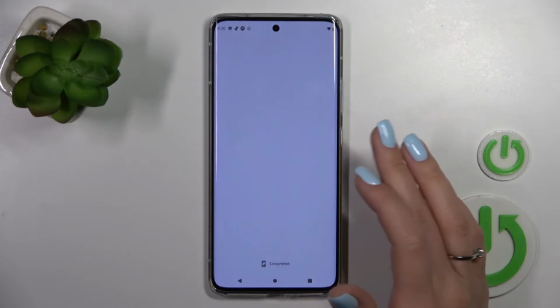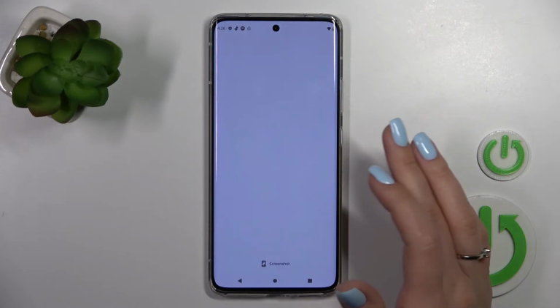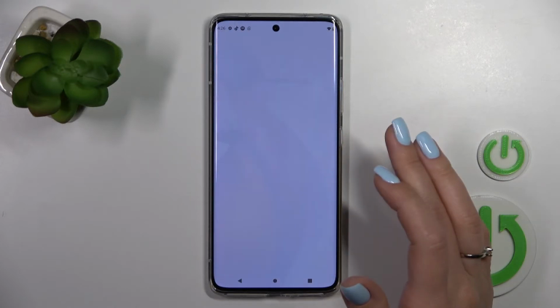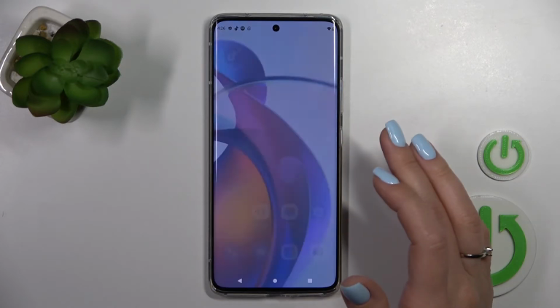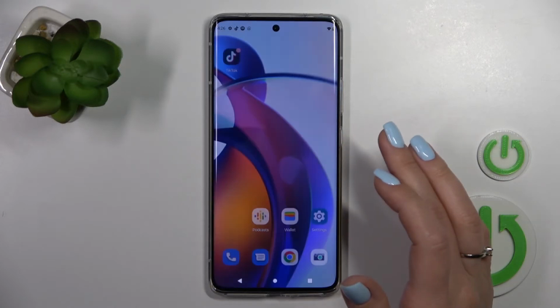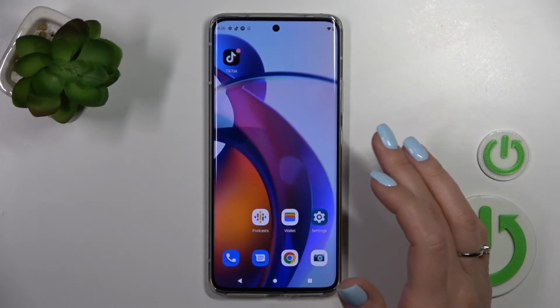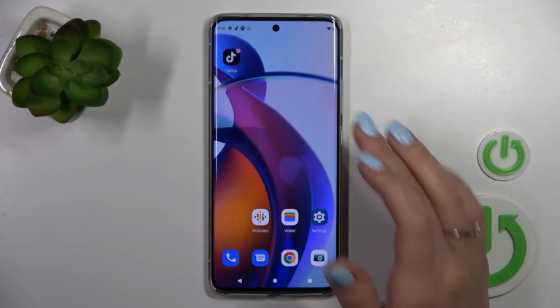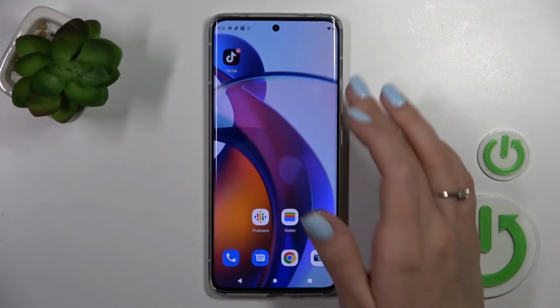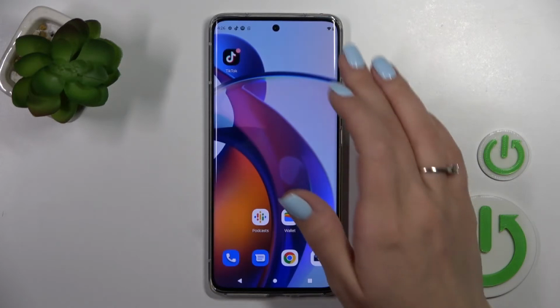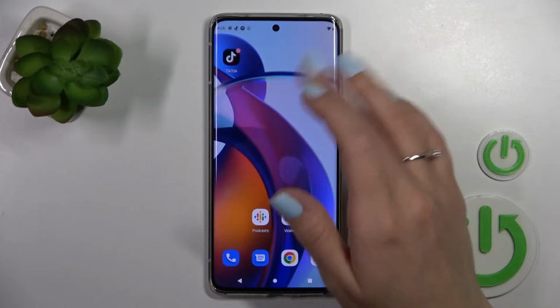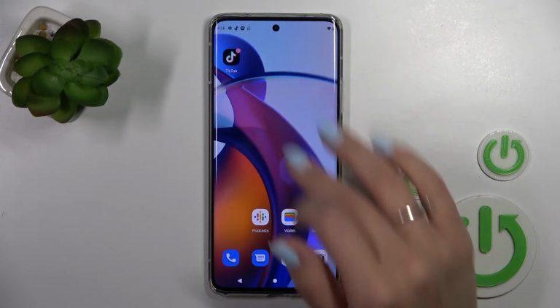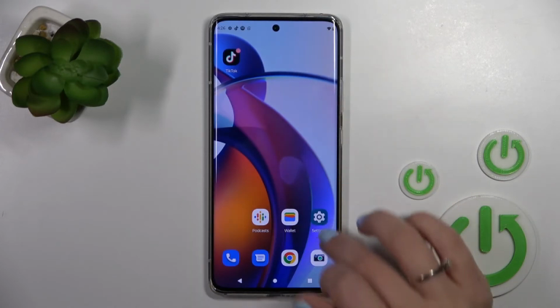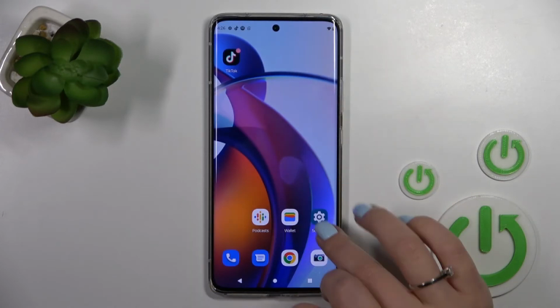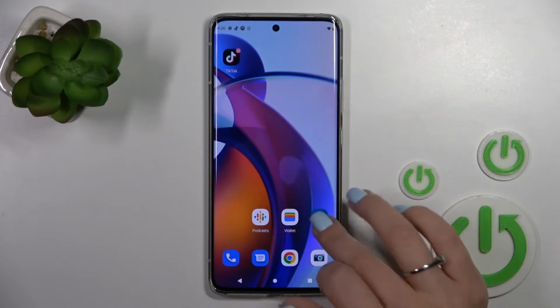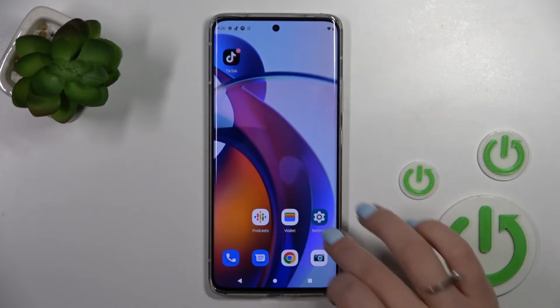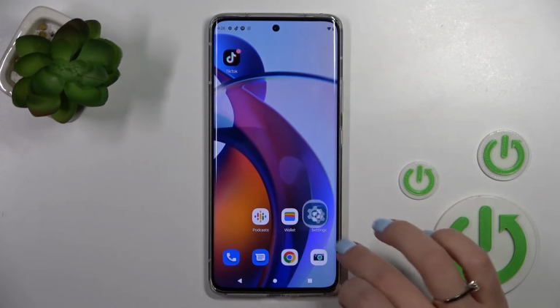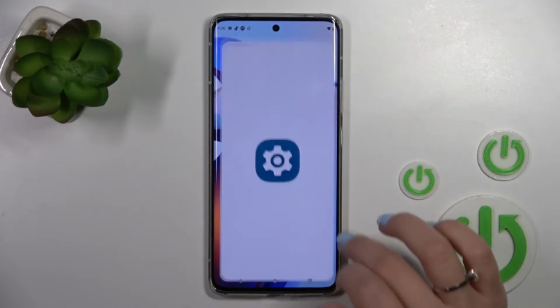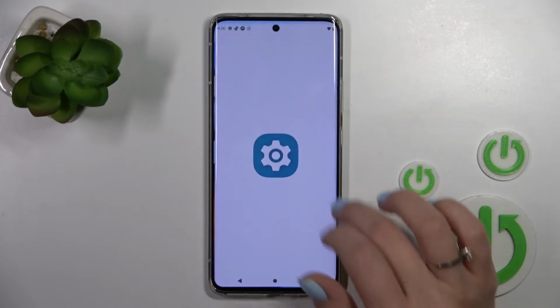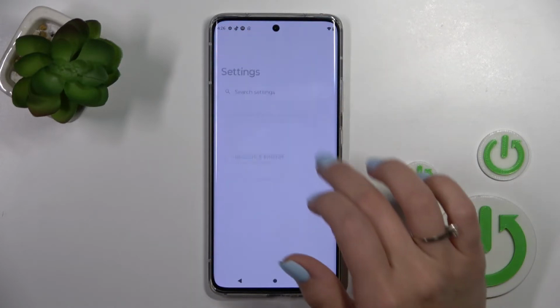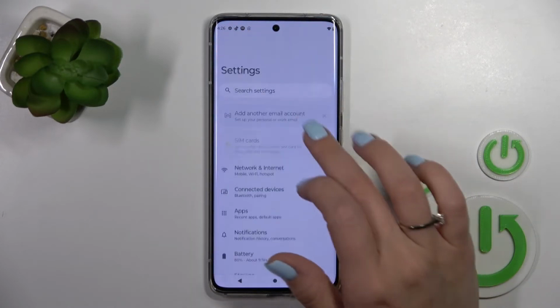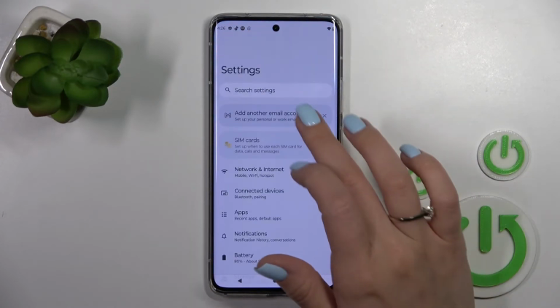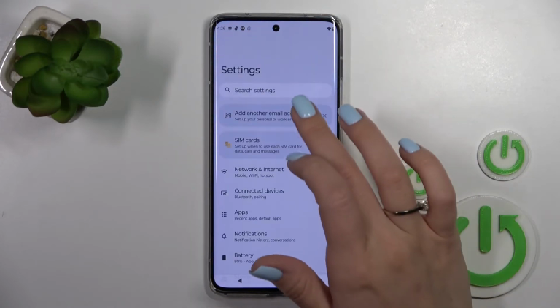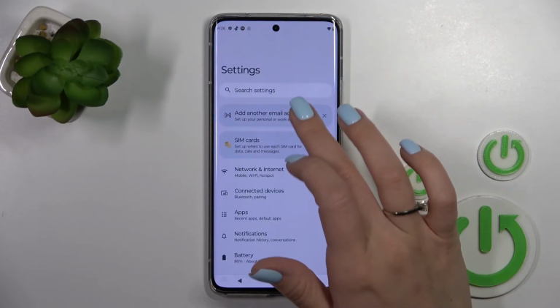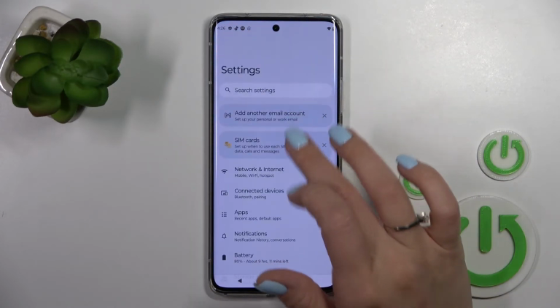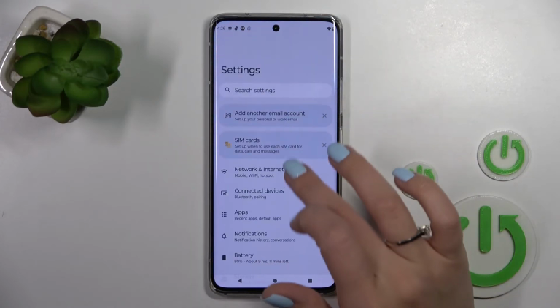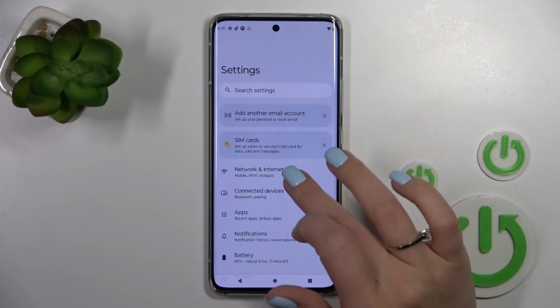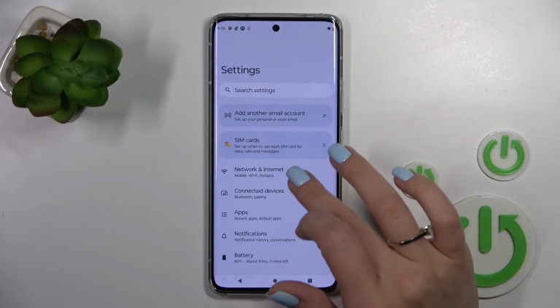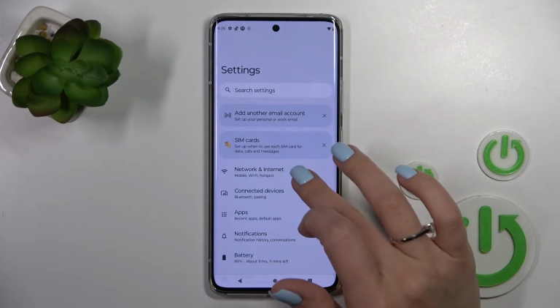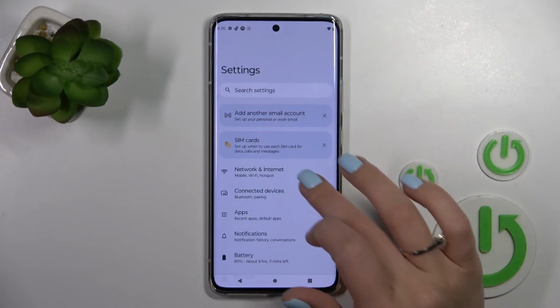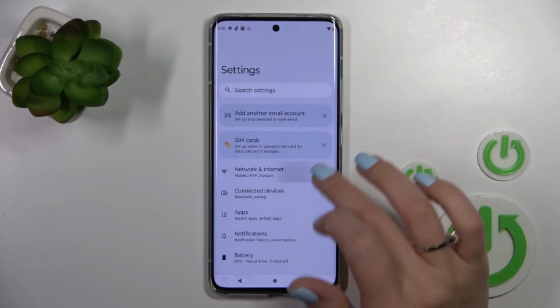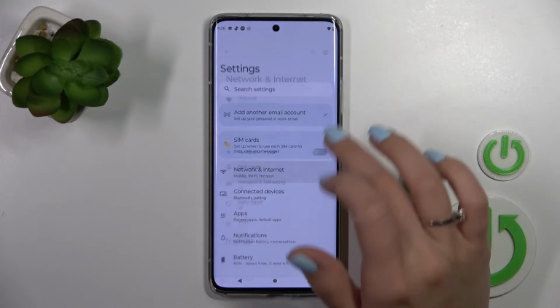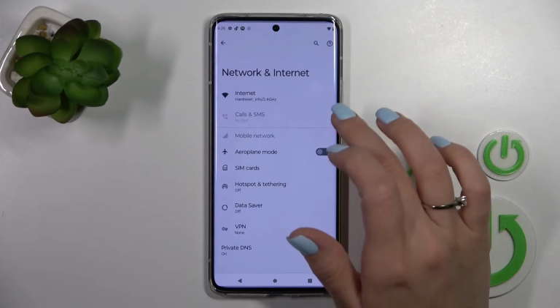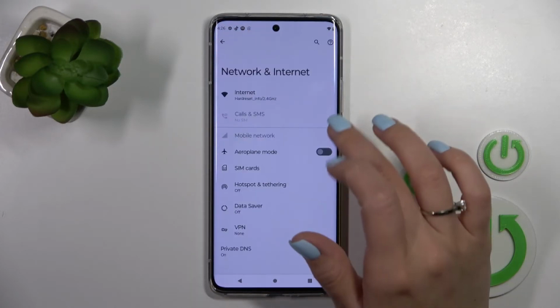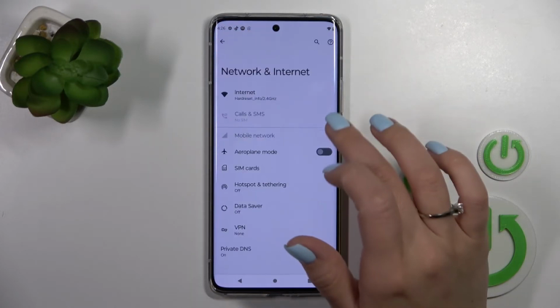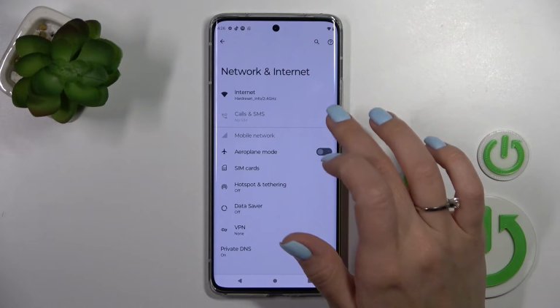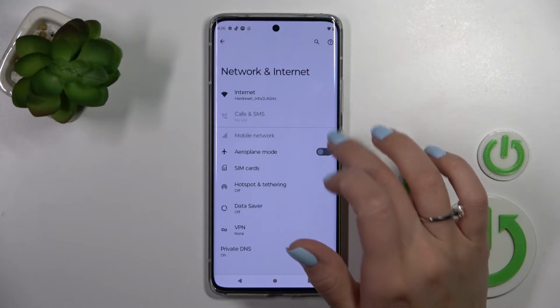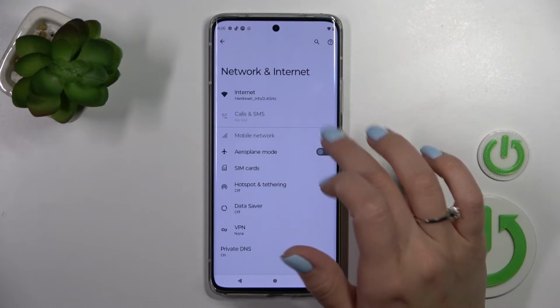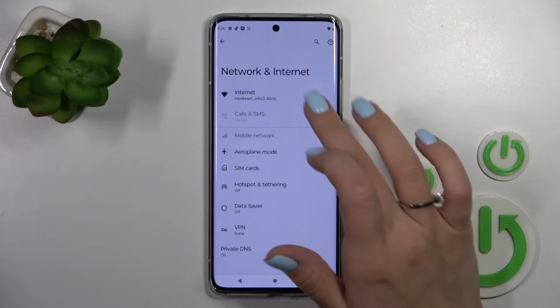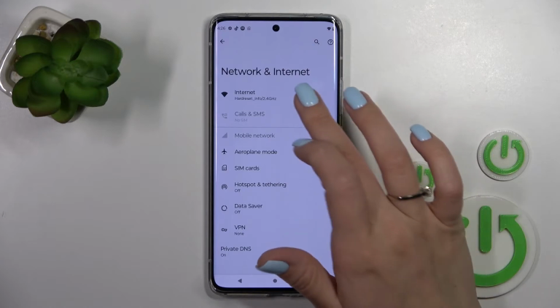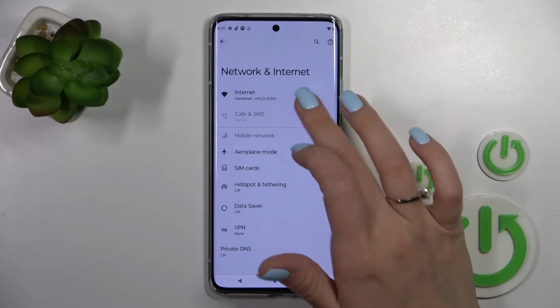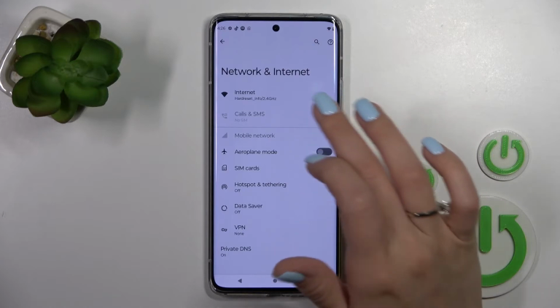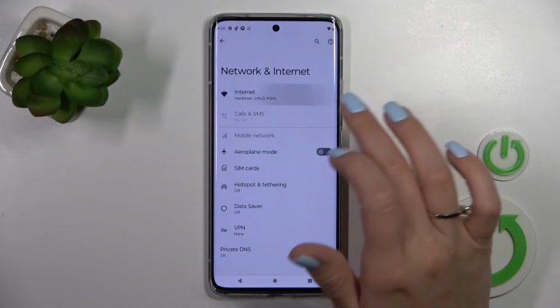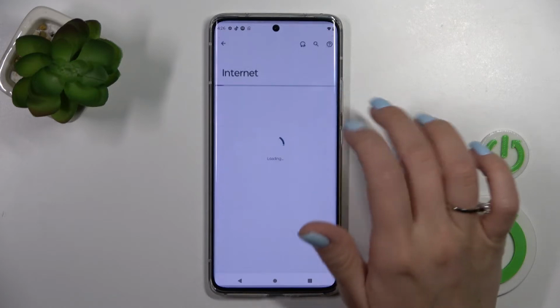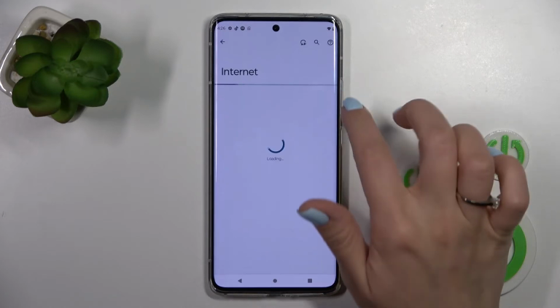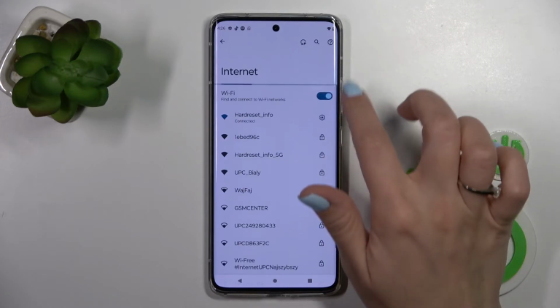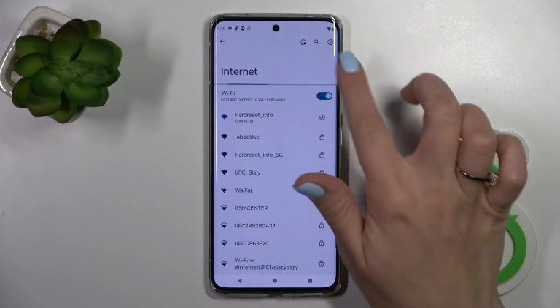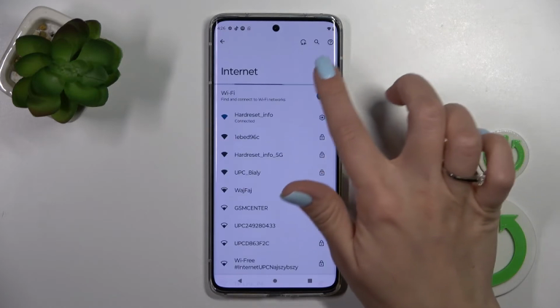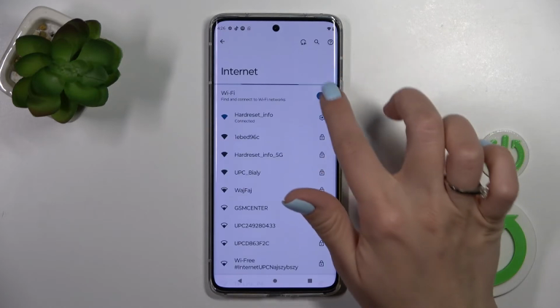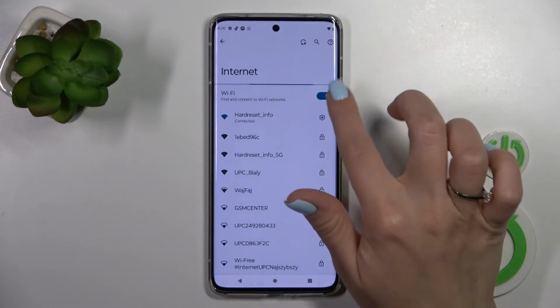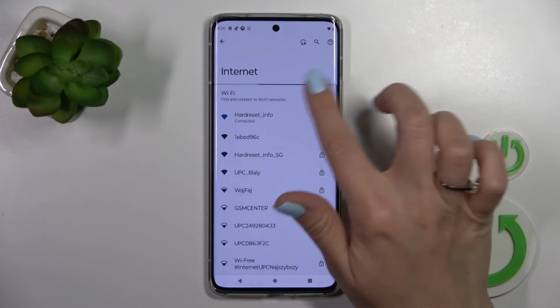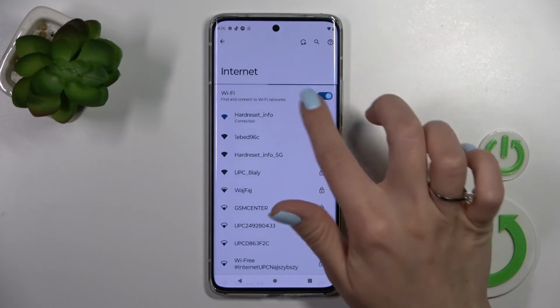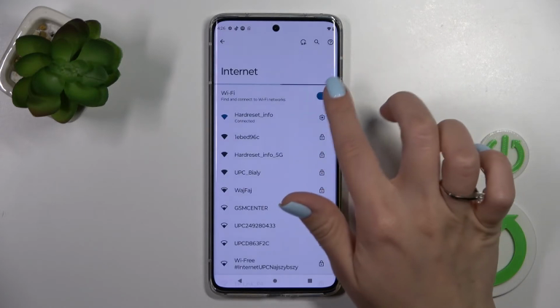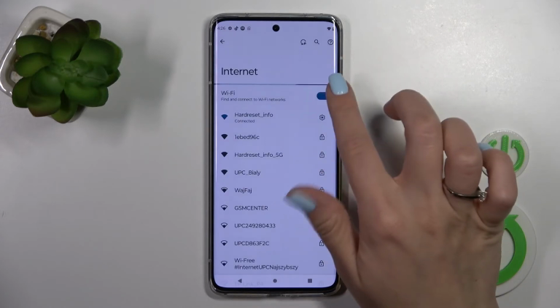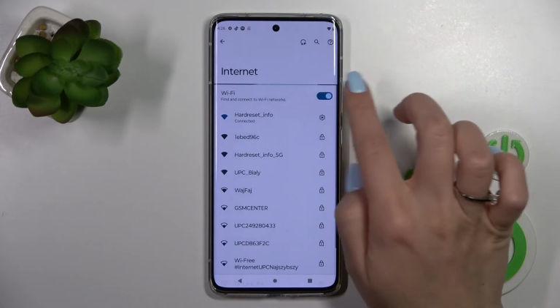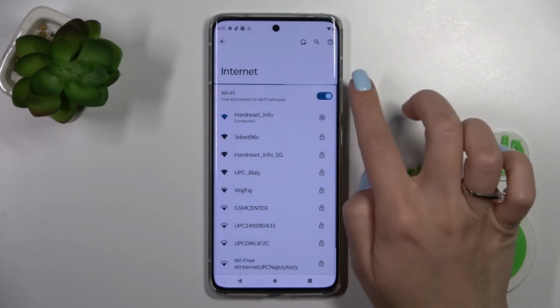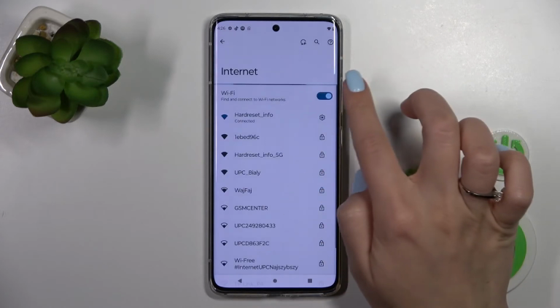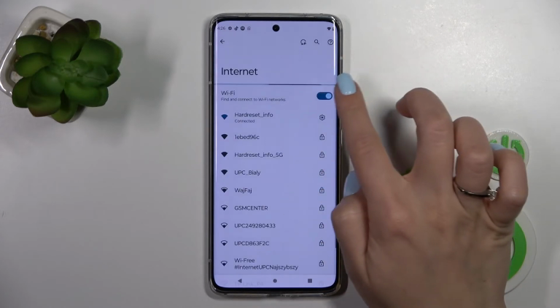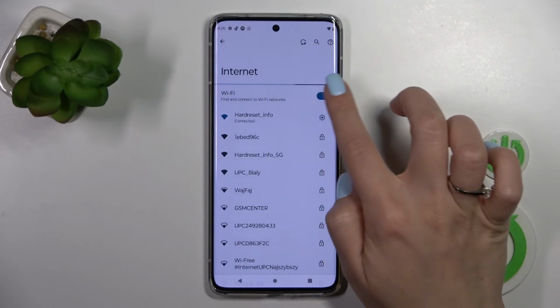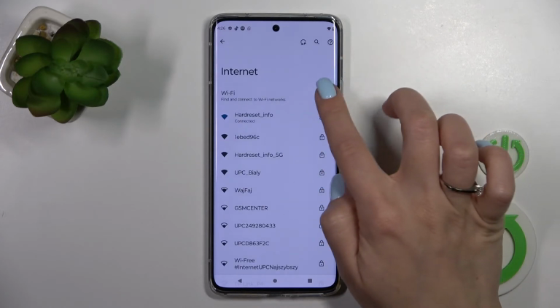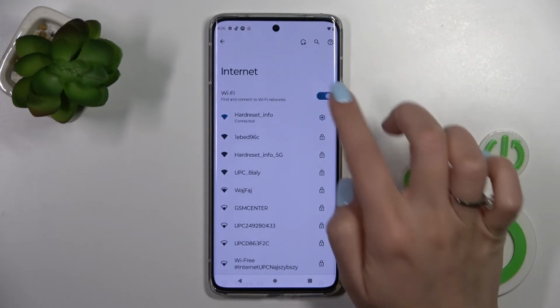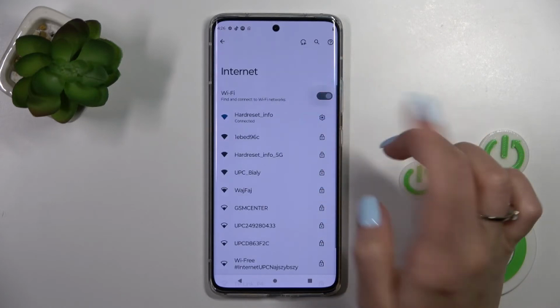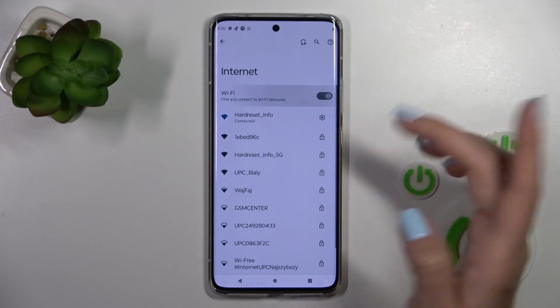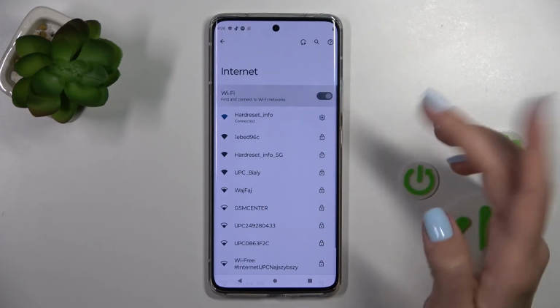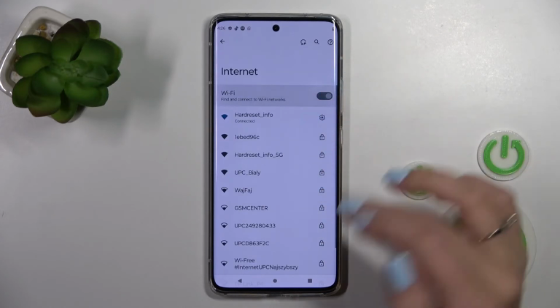If you want to turn it off, you should just click here on this Wi-Fi switcher, and that's it.